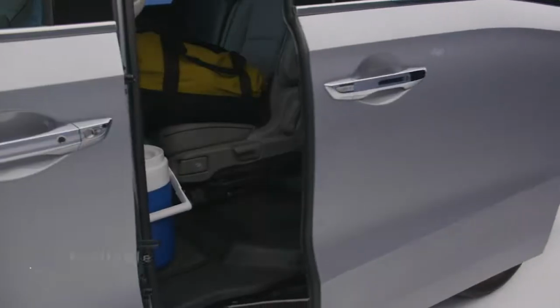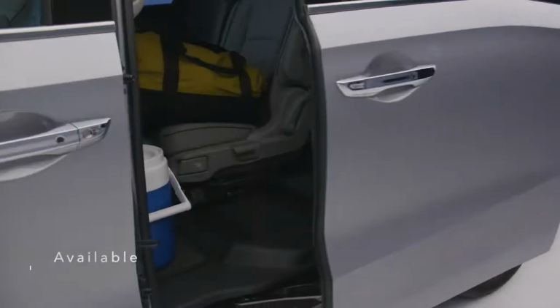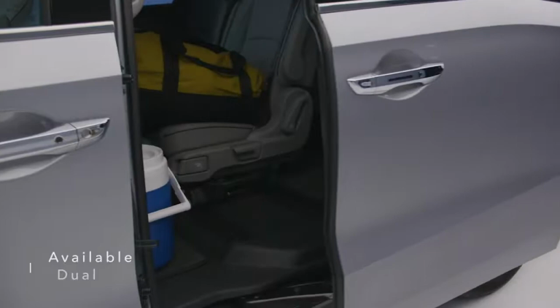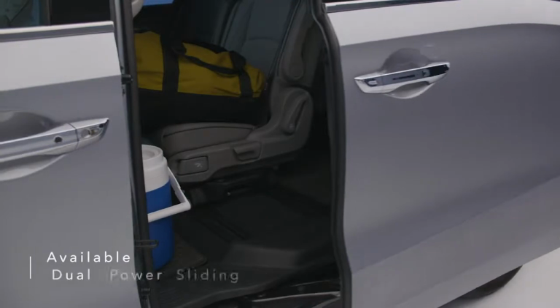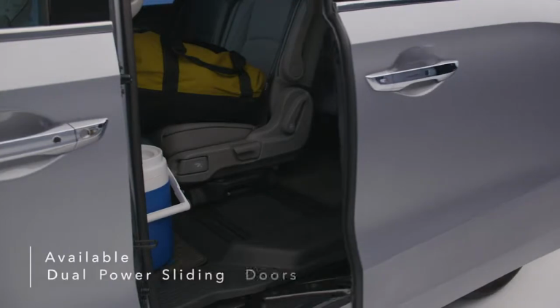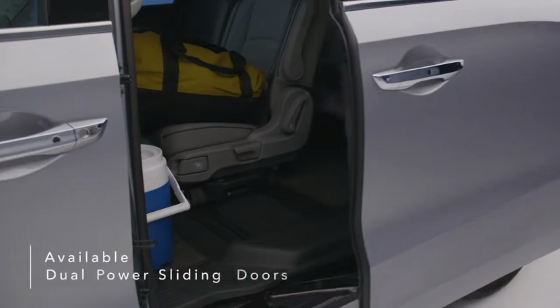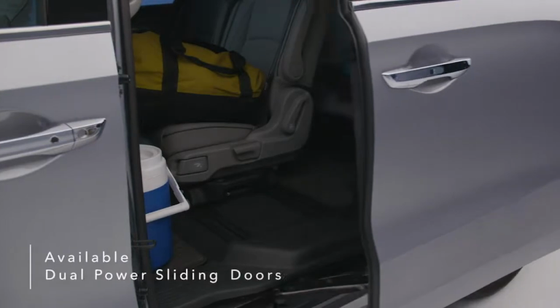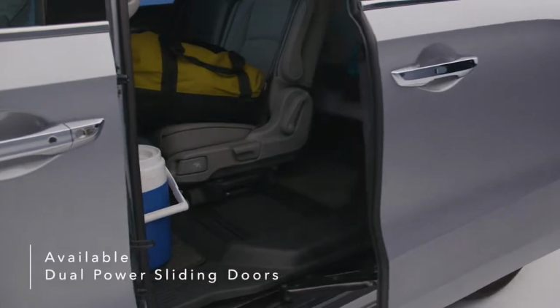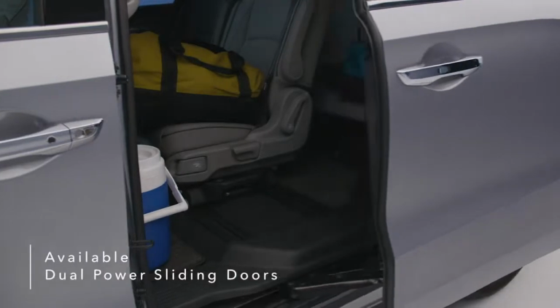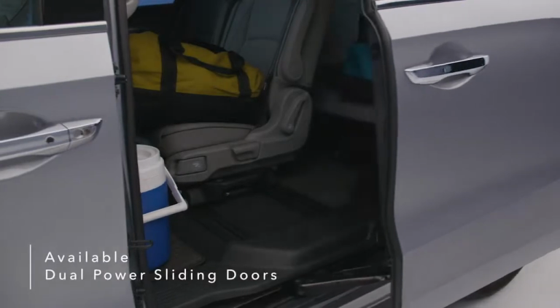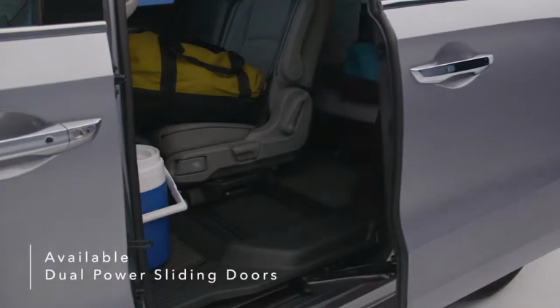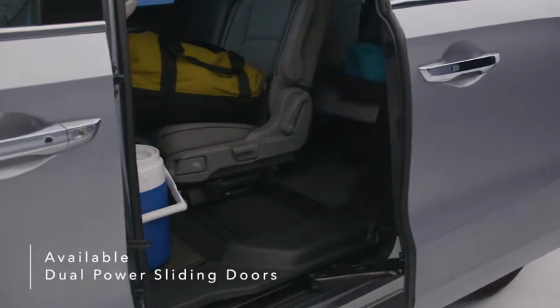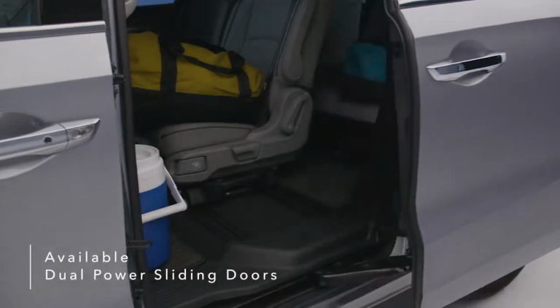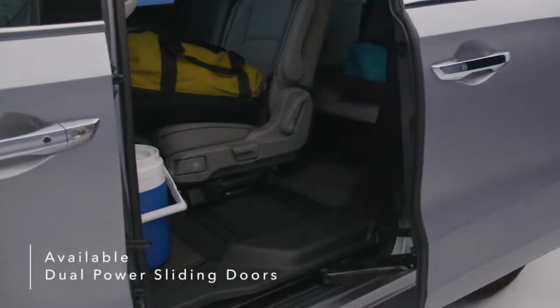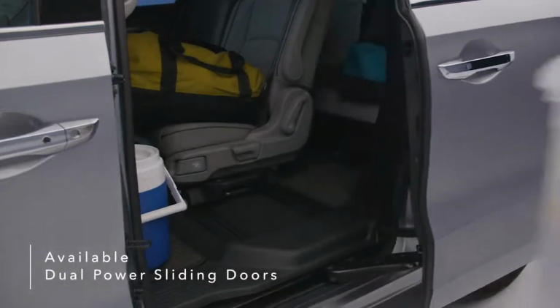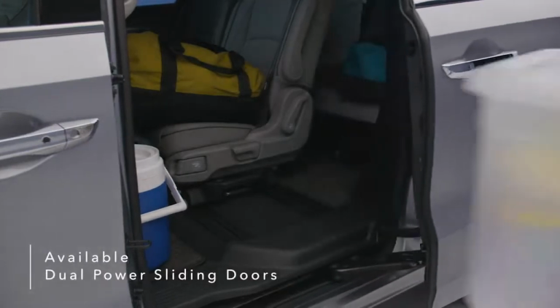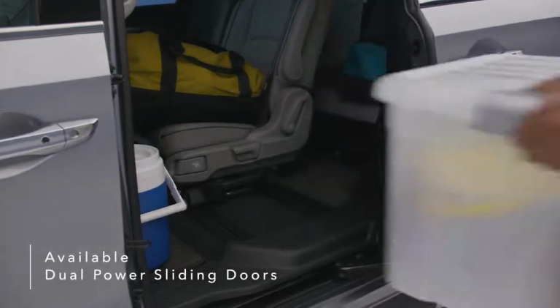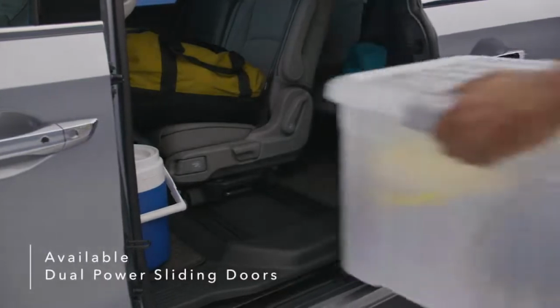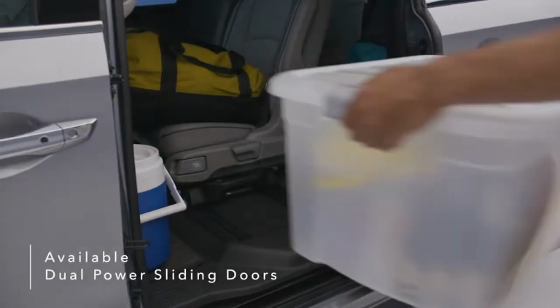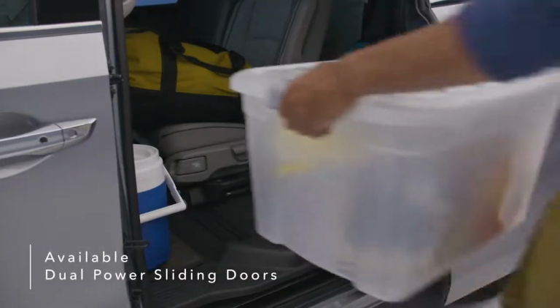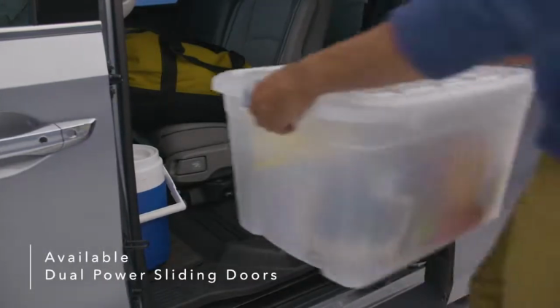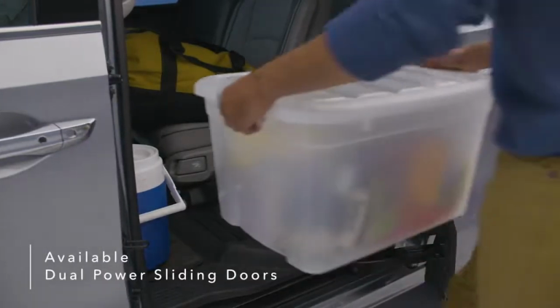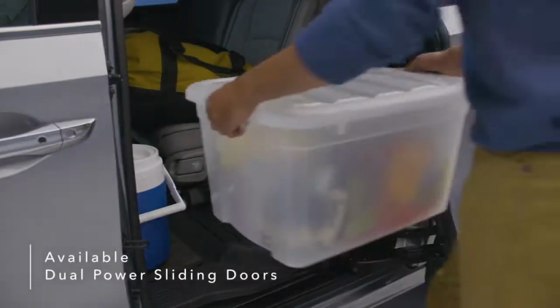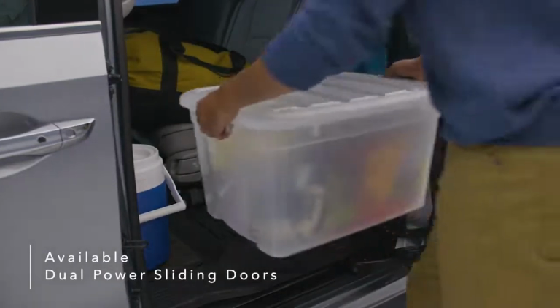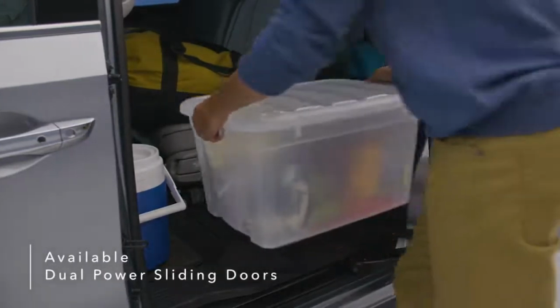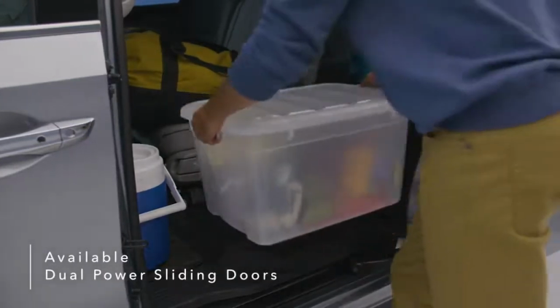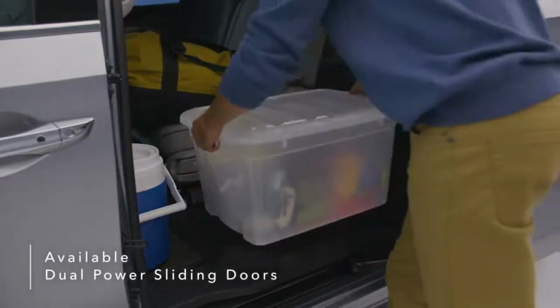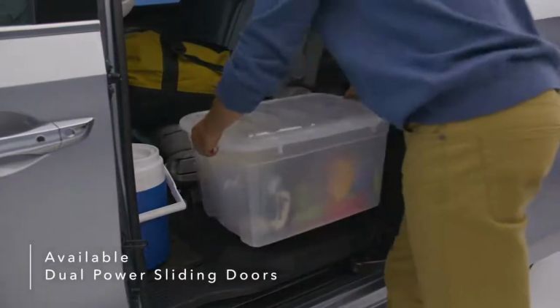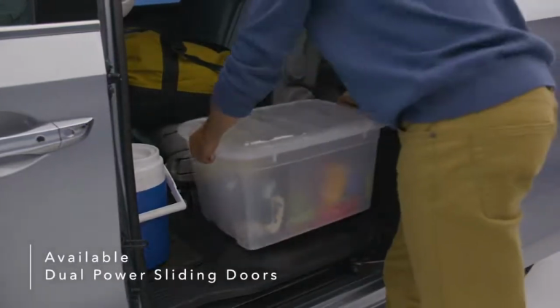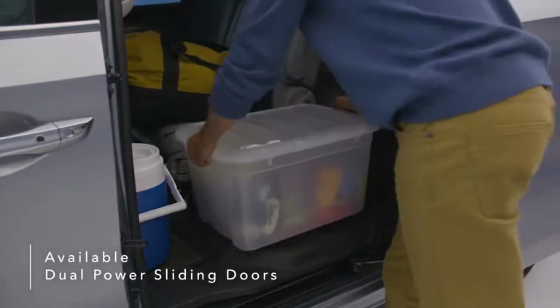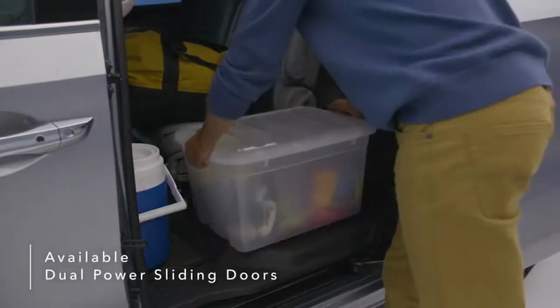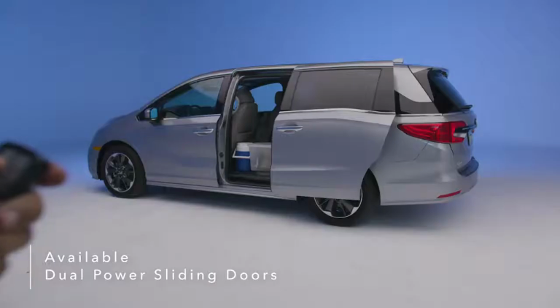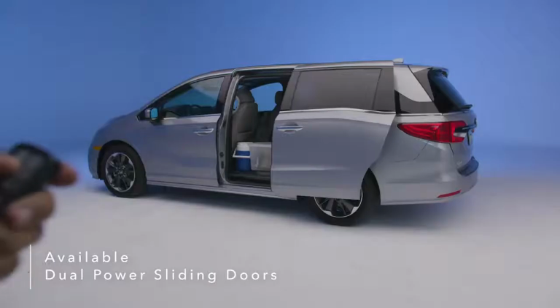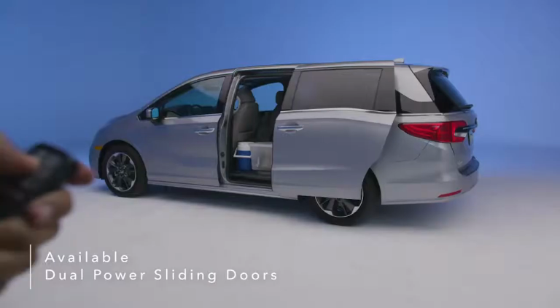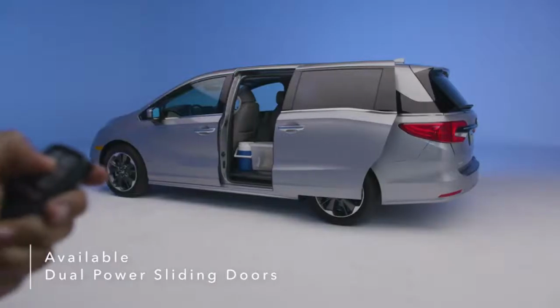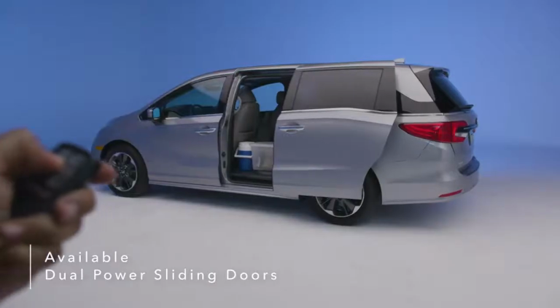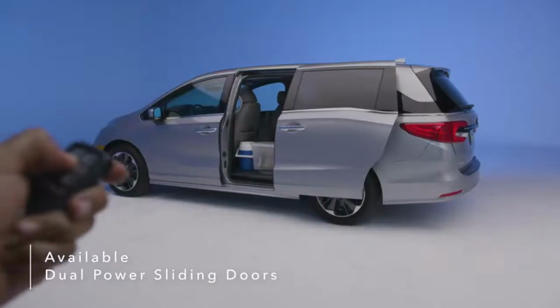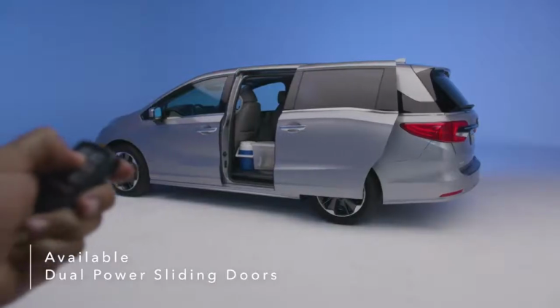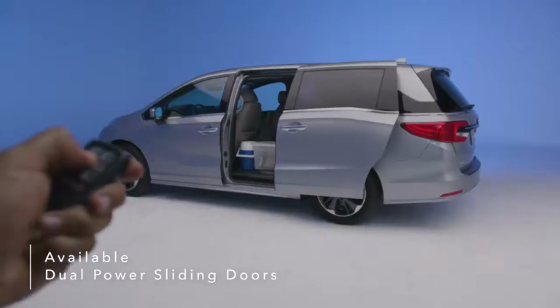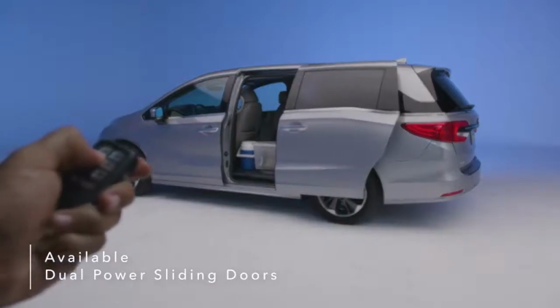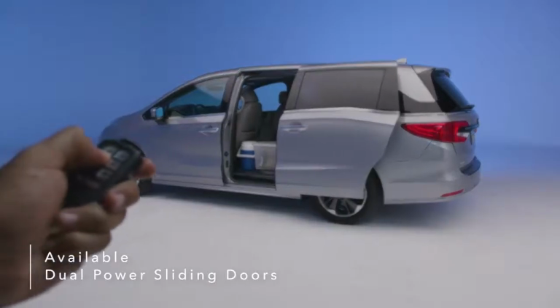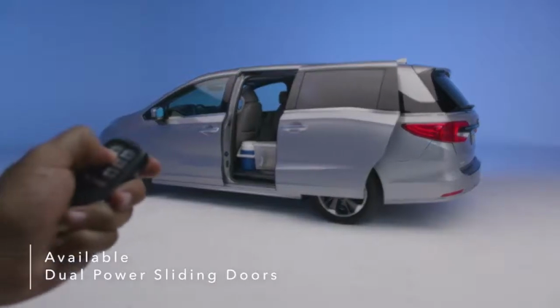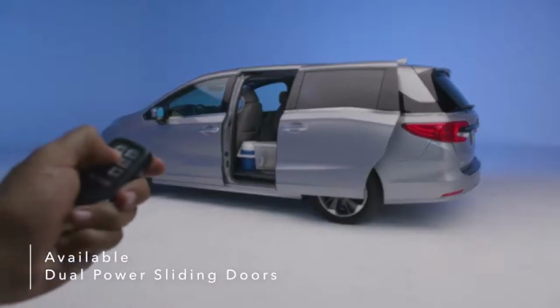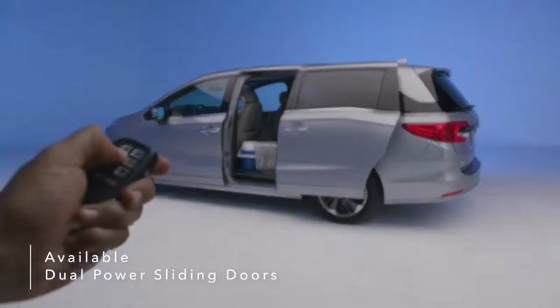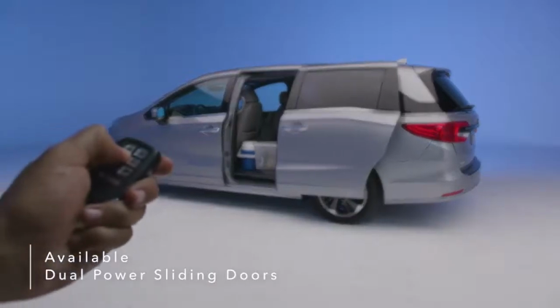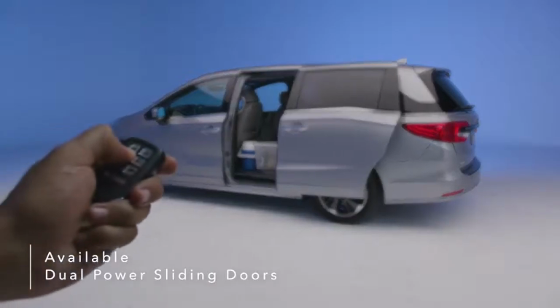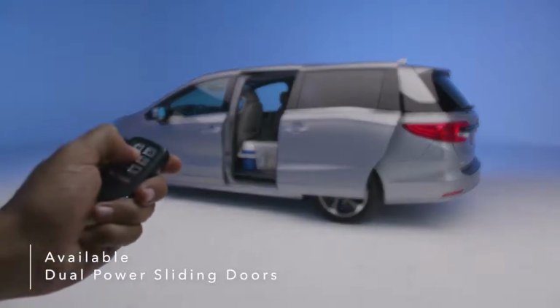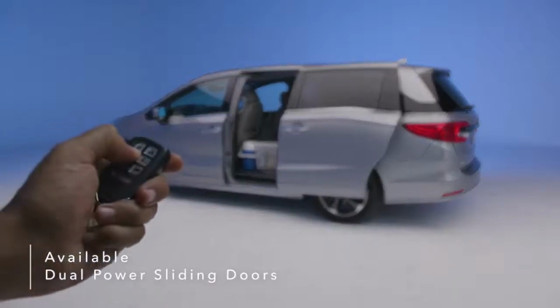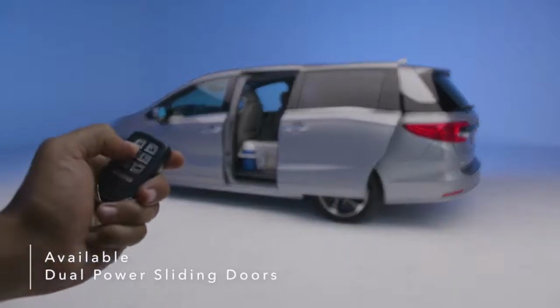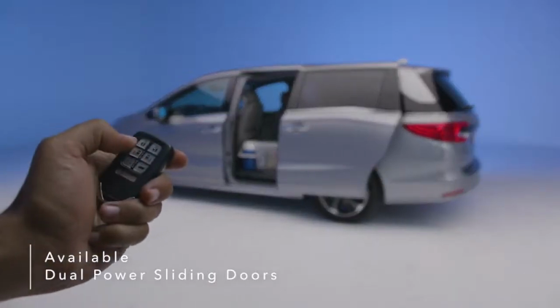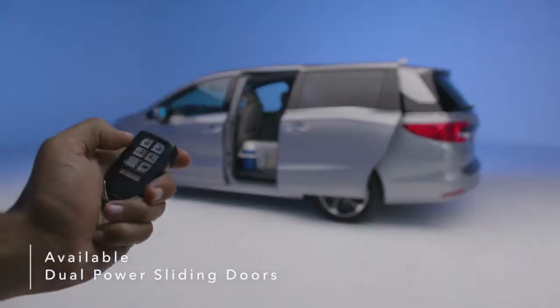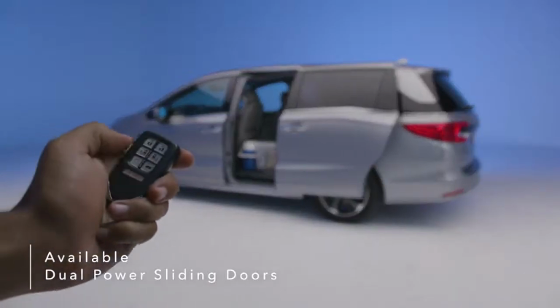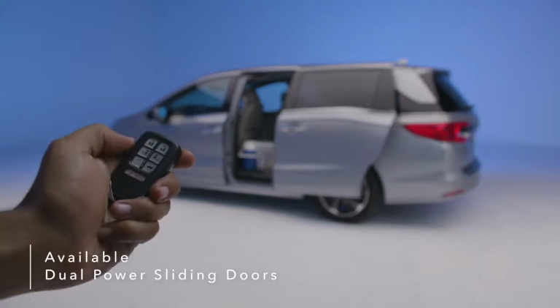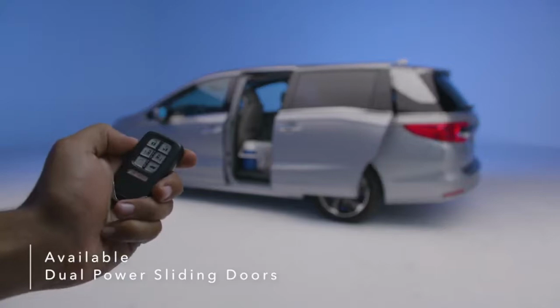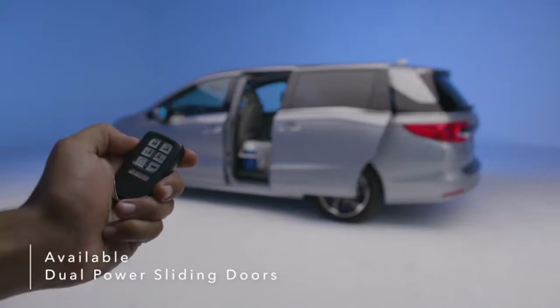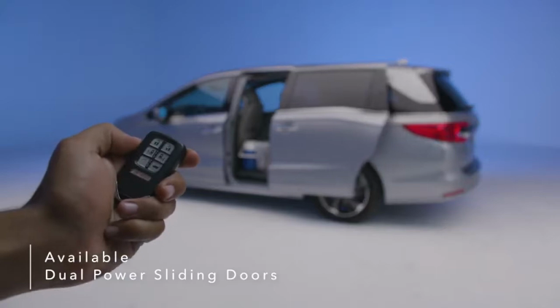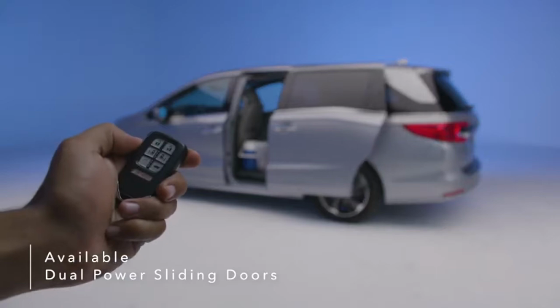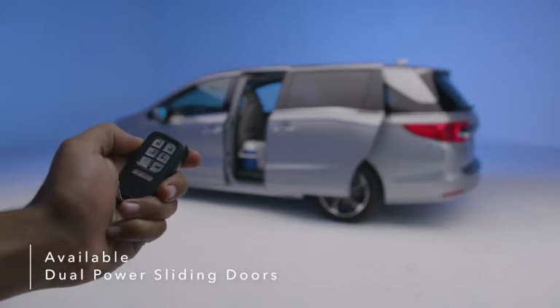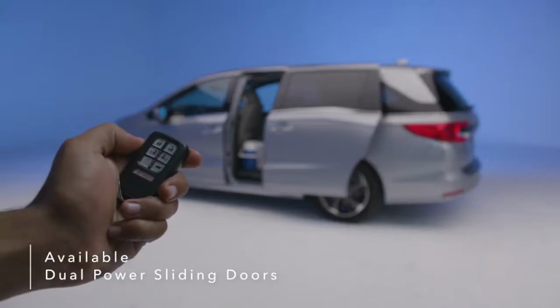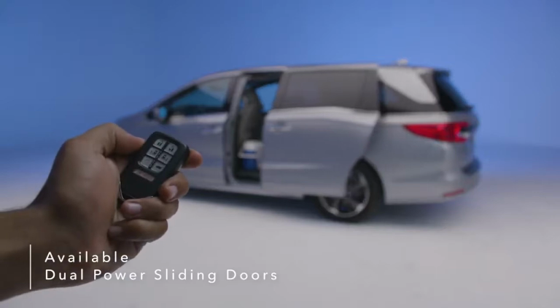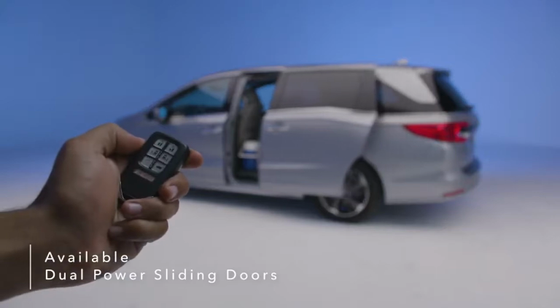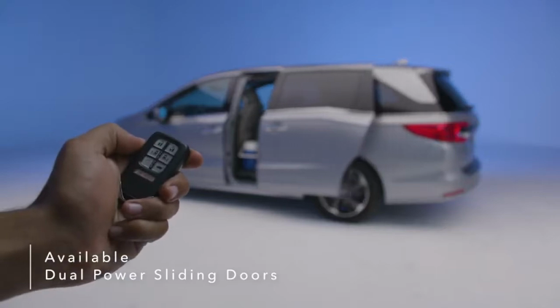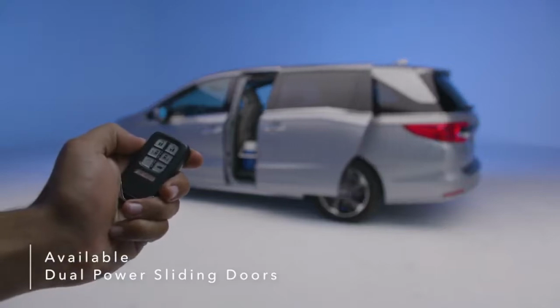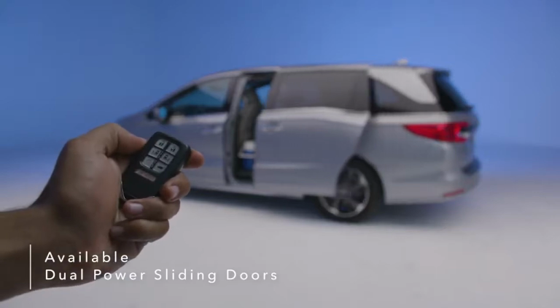Dual power sliding doors make it simple to load your gear and can be activated remotely with the Odyssey's key fob.